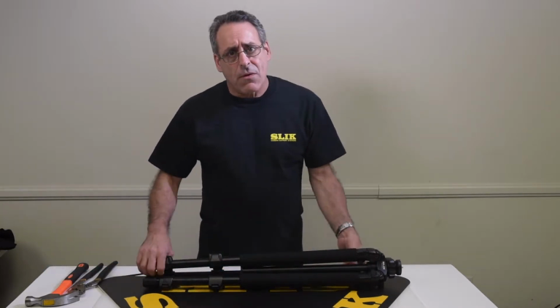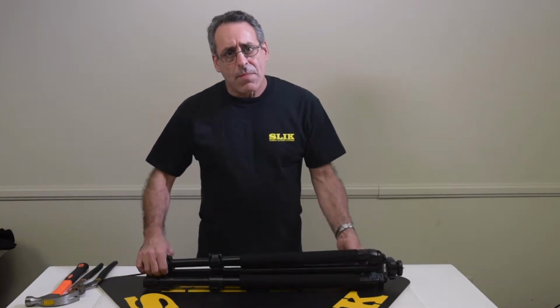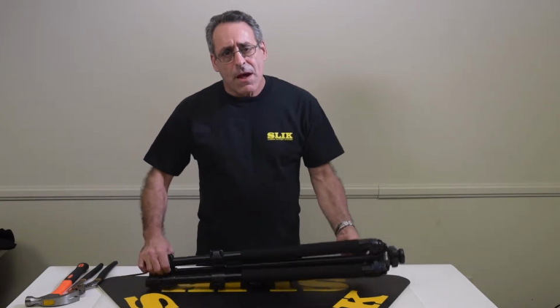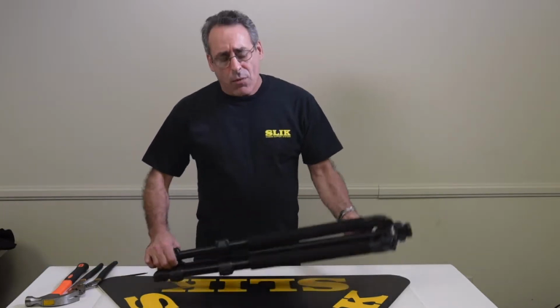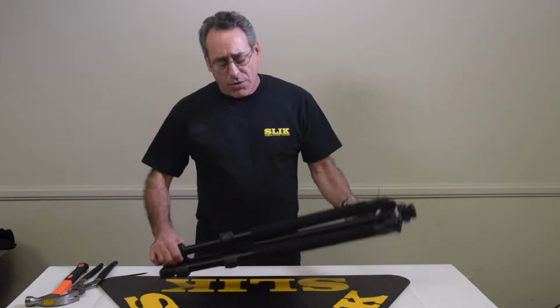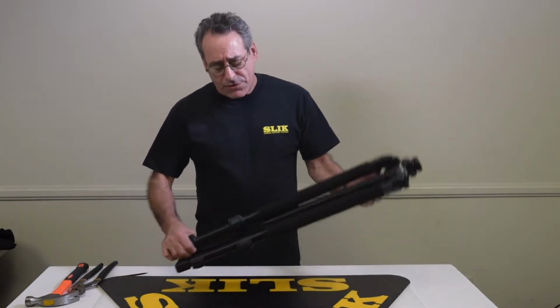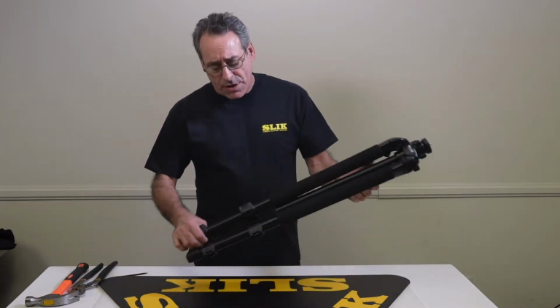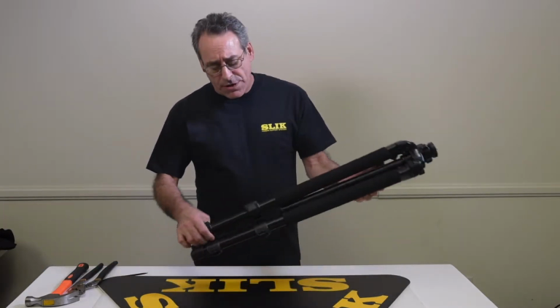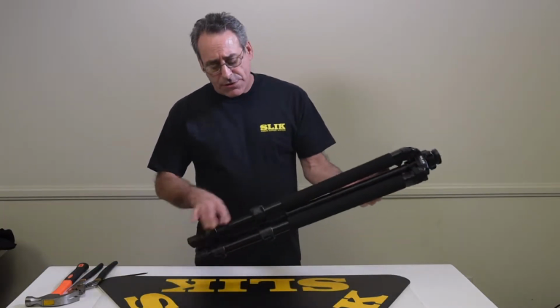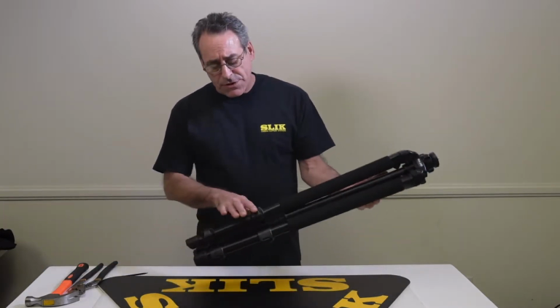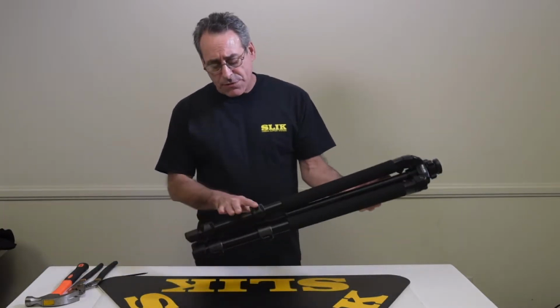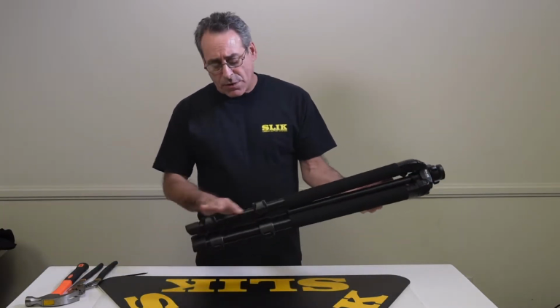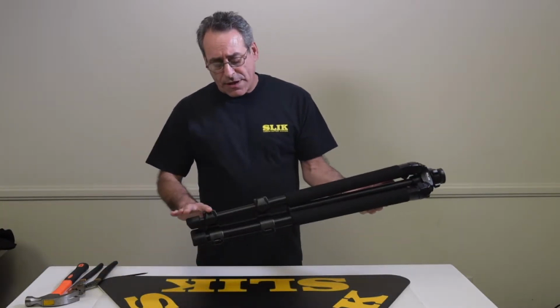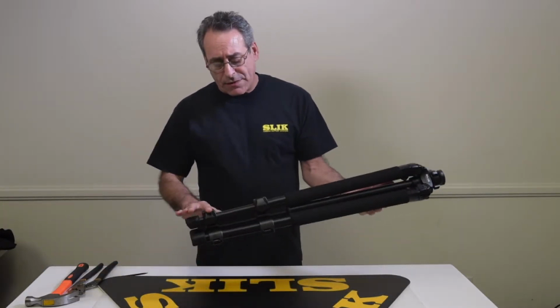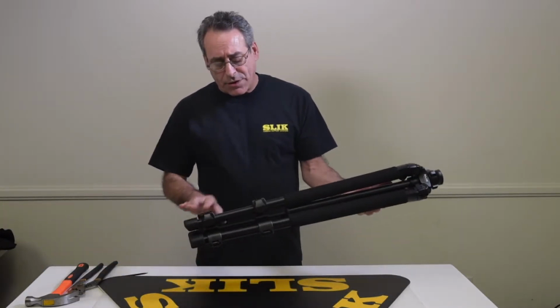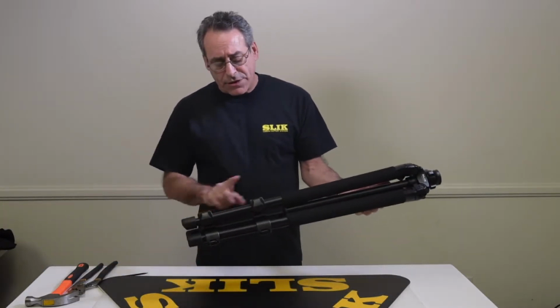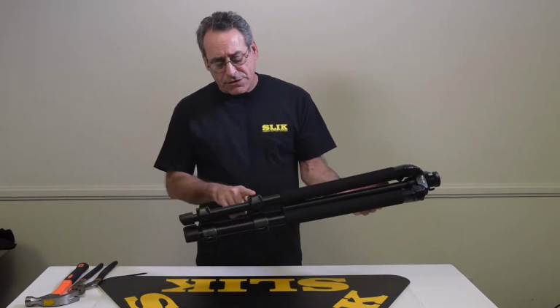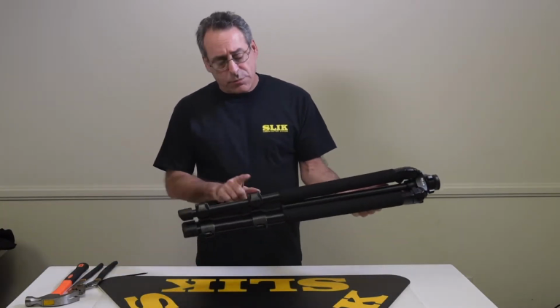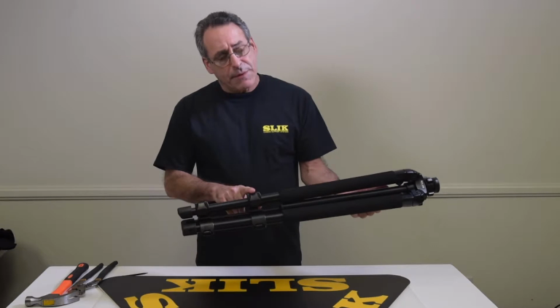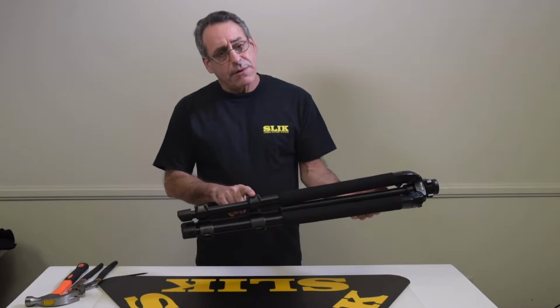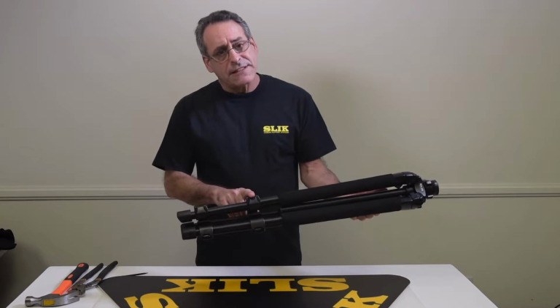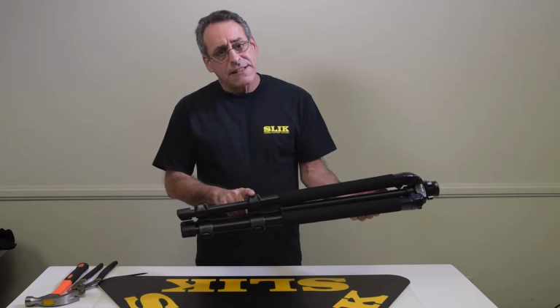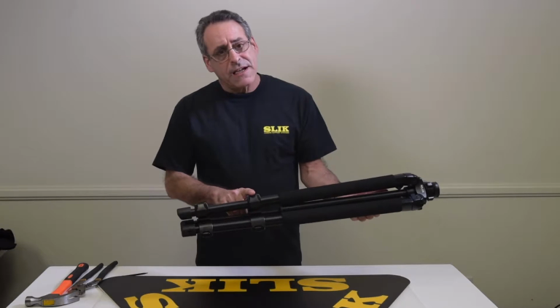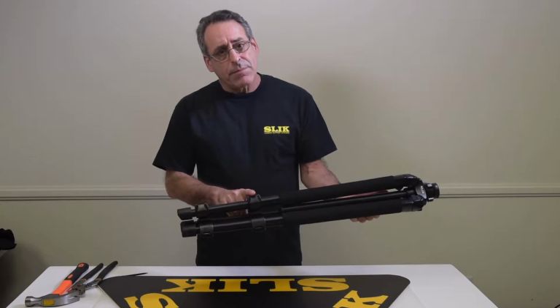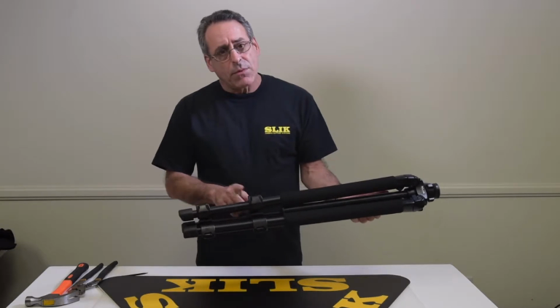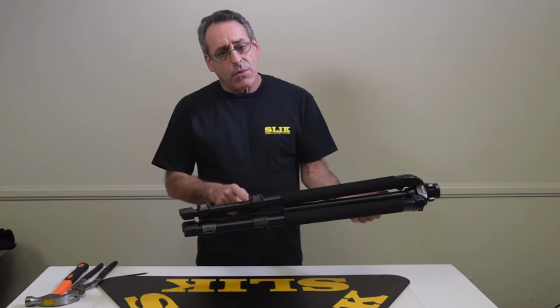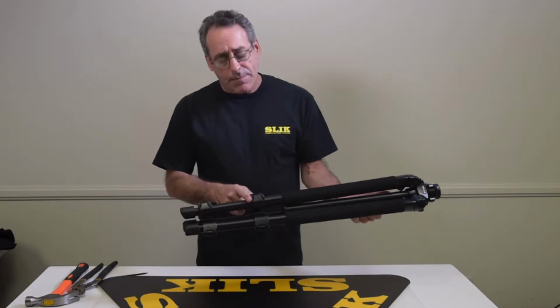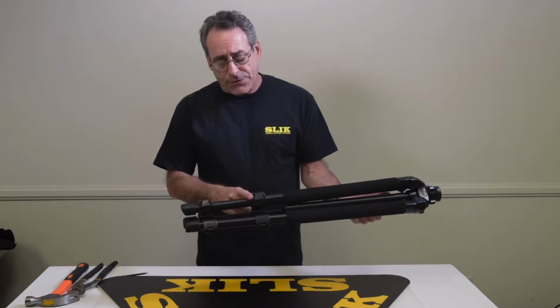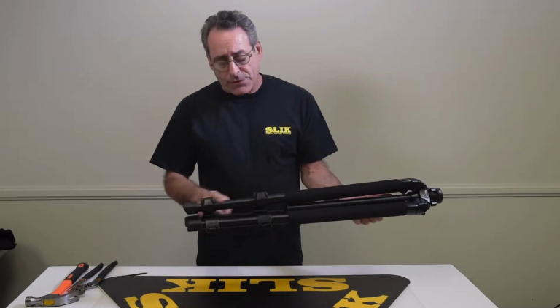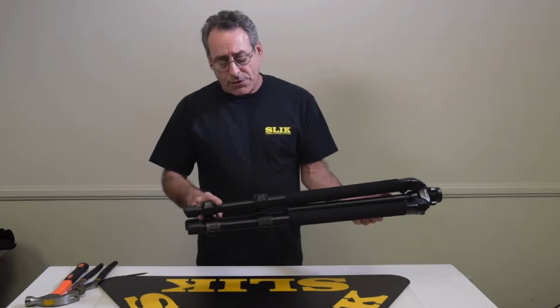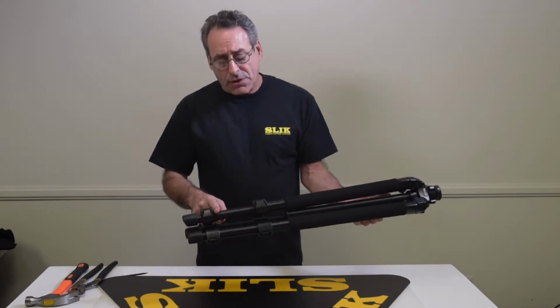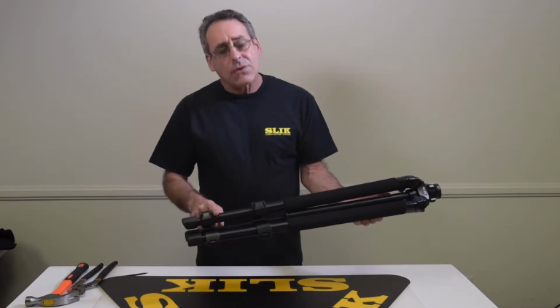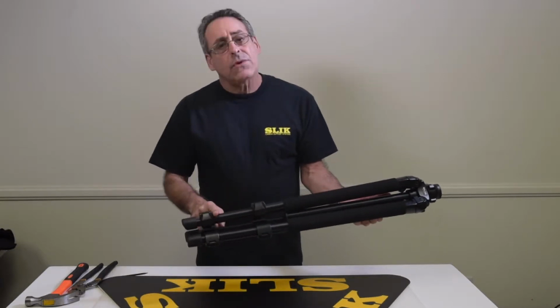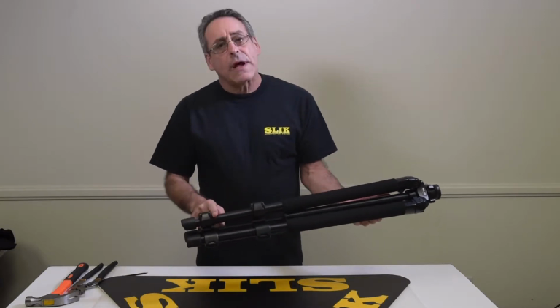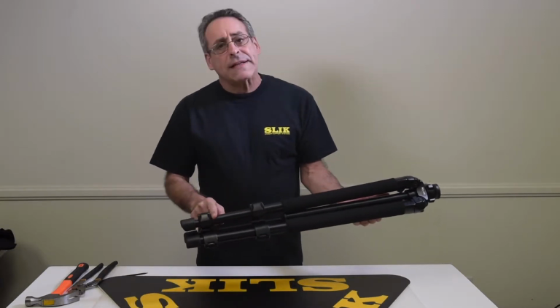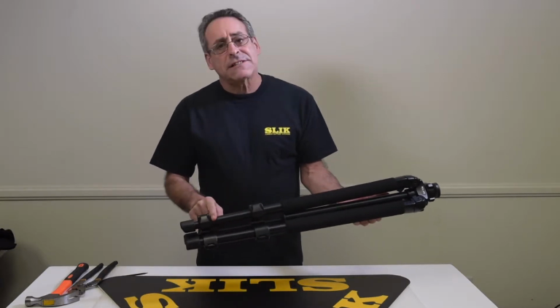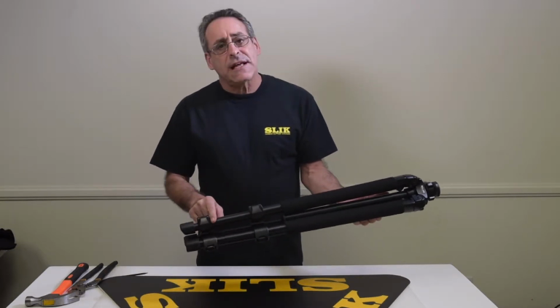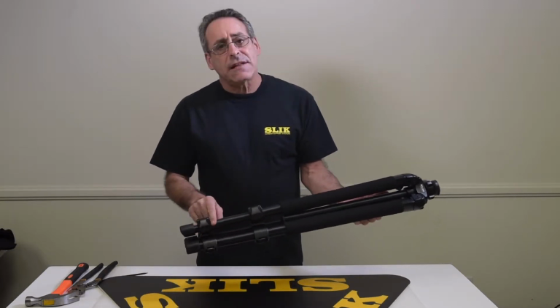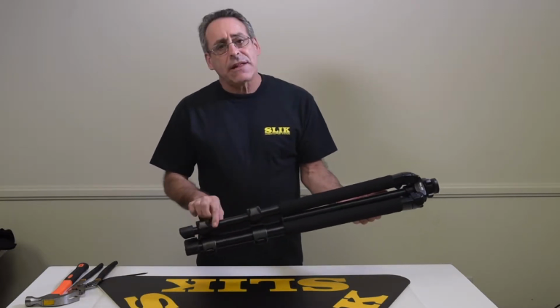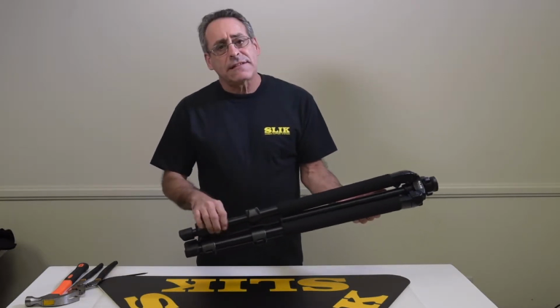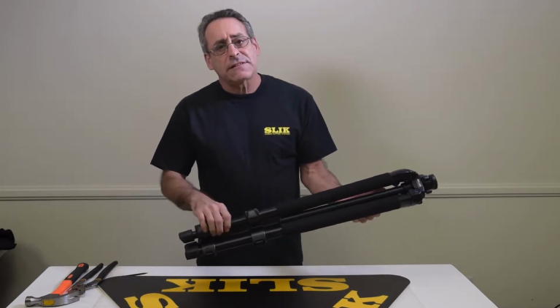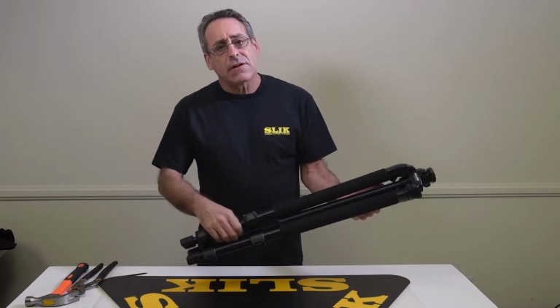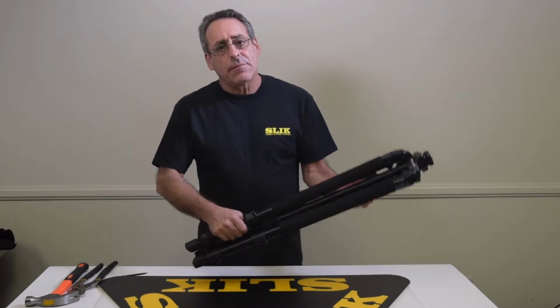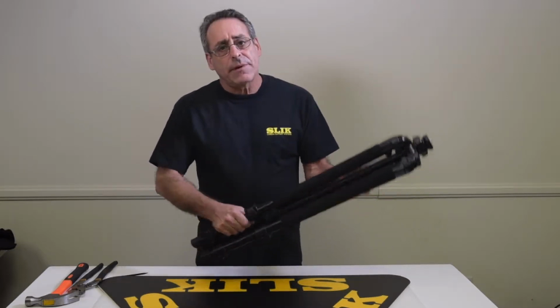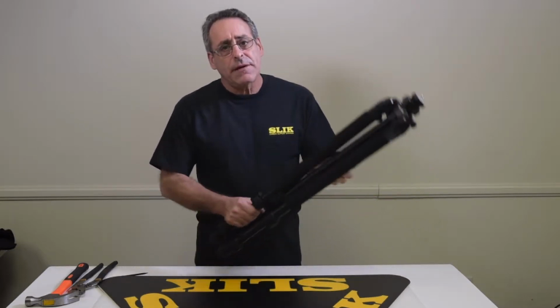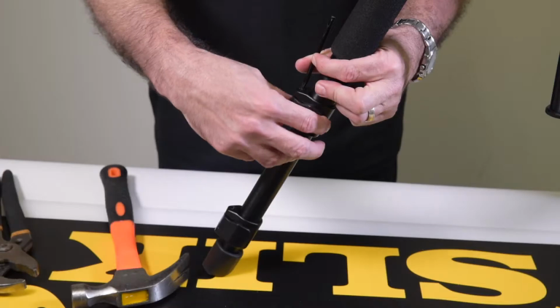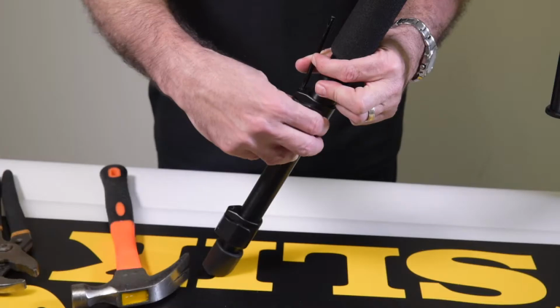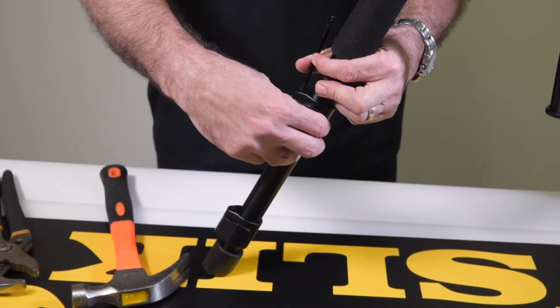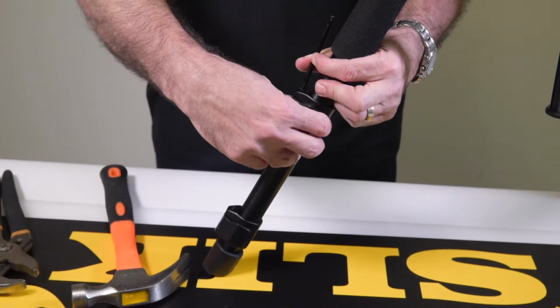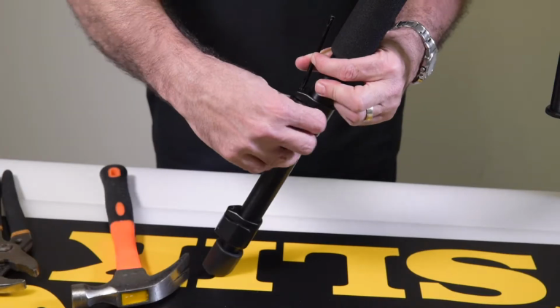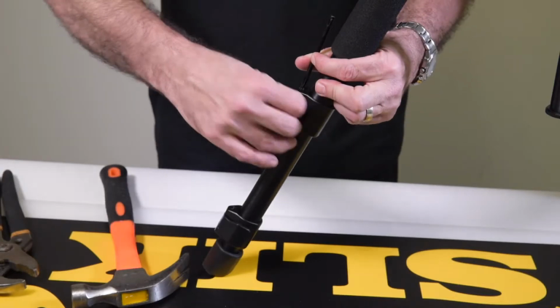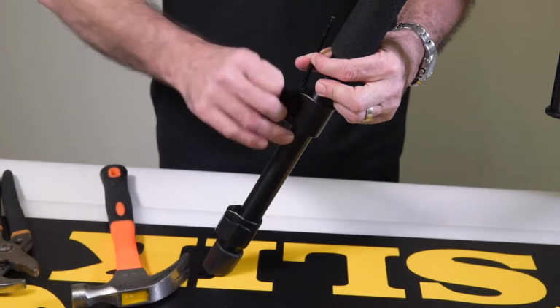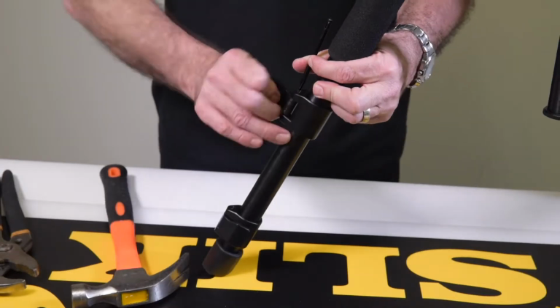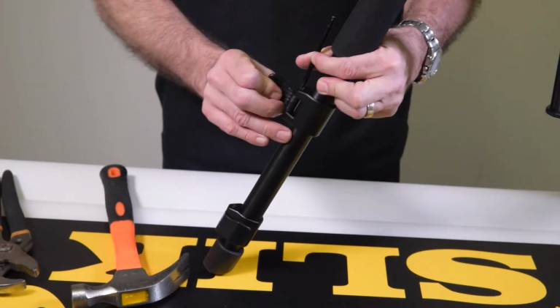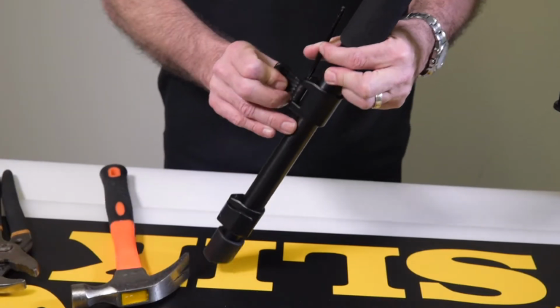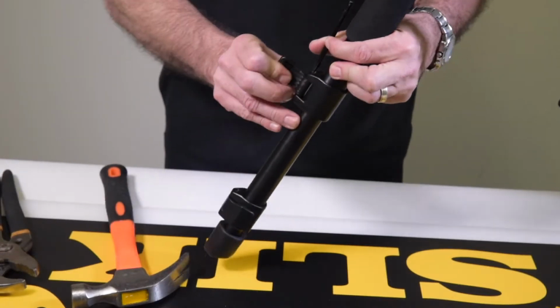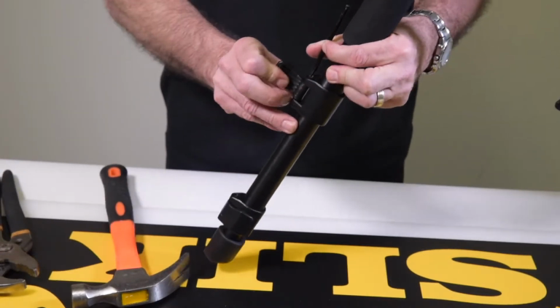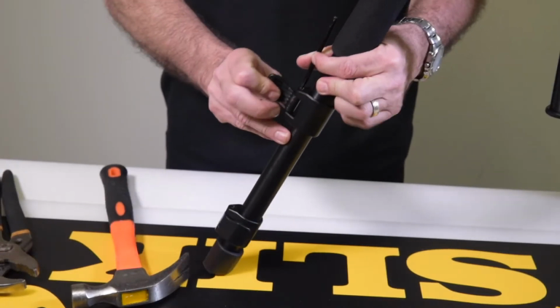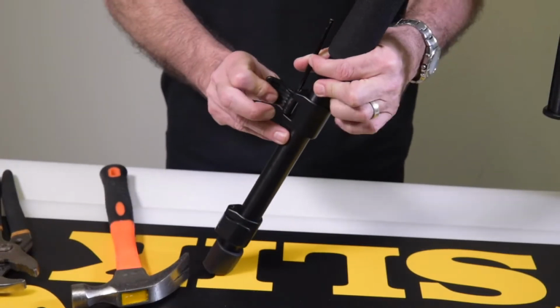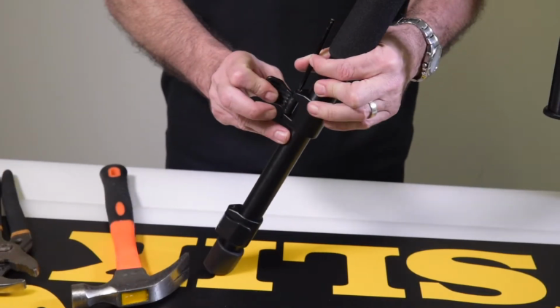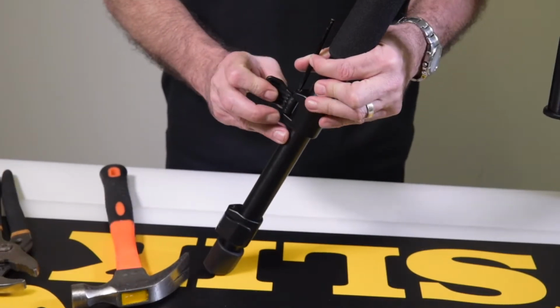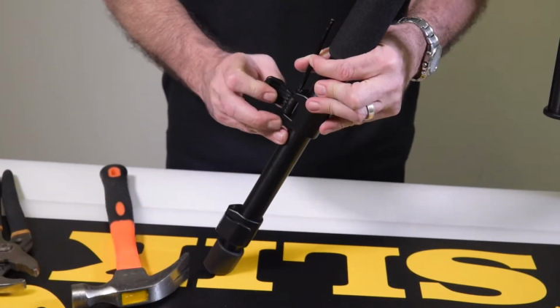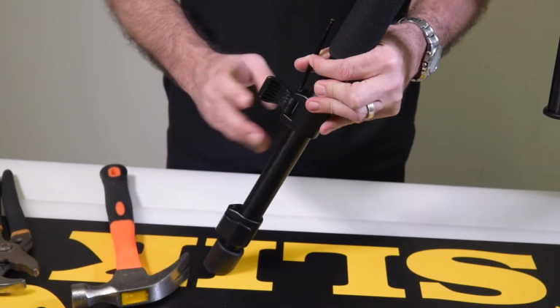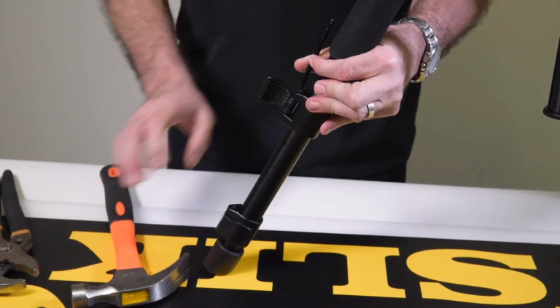So what you want to do is replace the upper one. Extend the legs a little bit first, then open the leg lock lever.